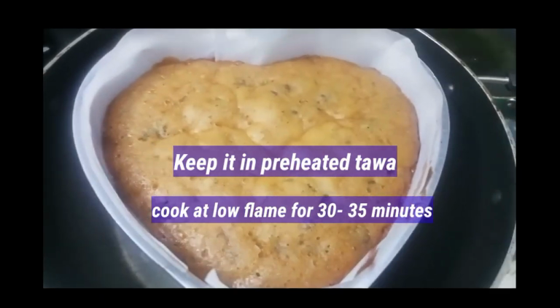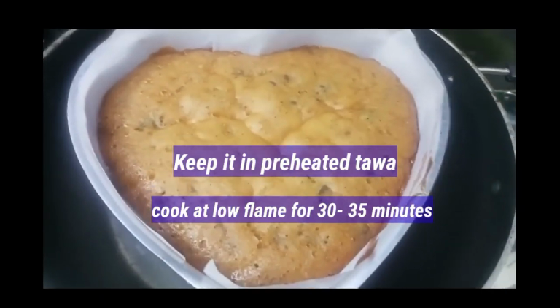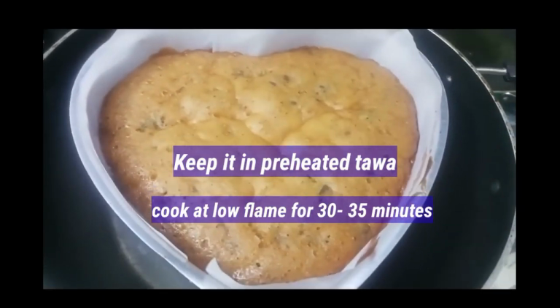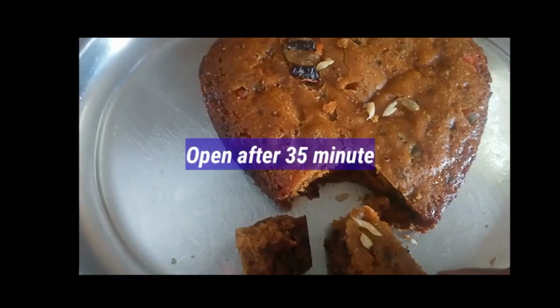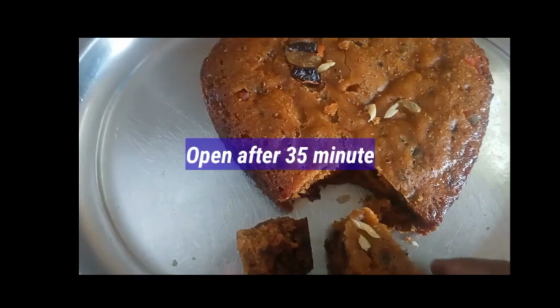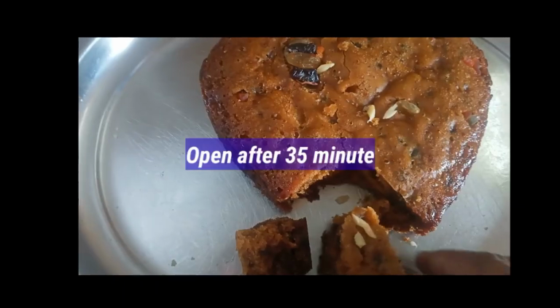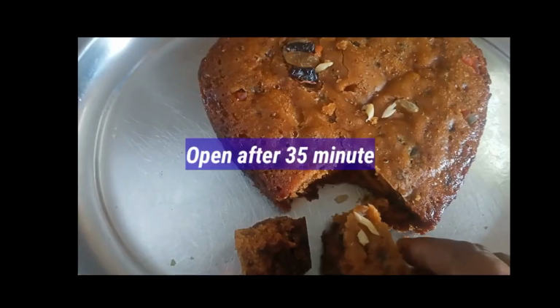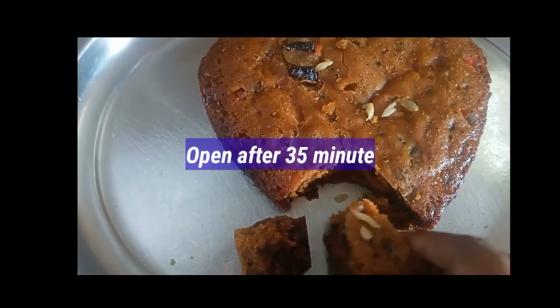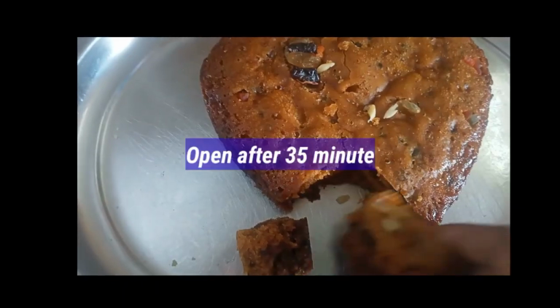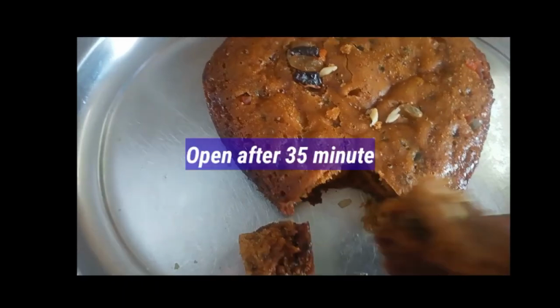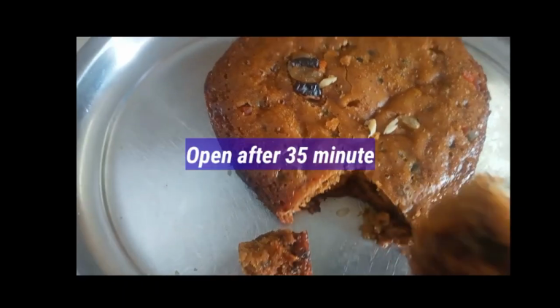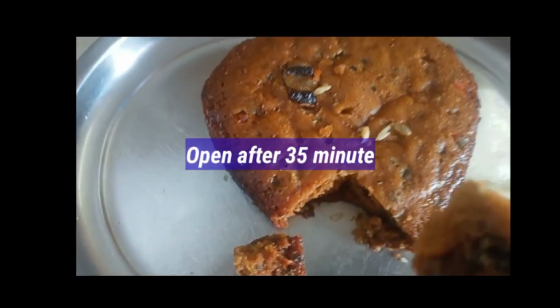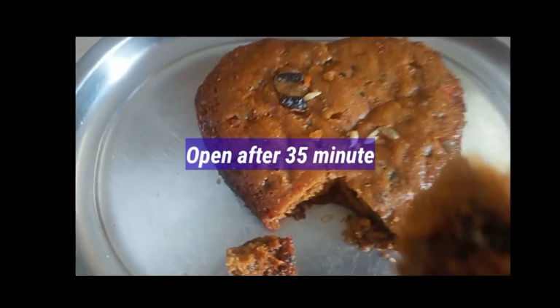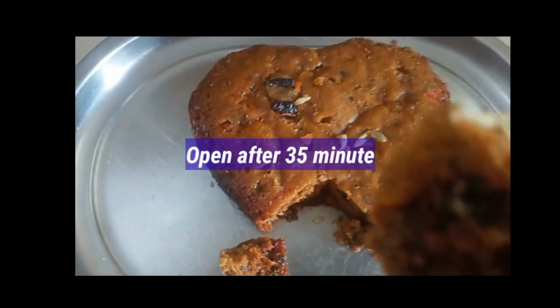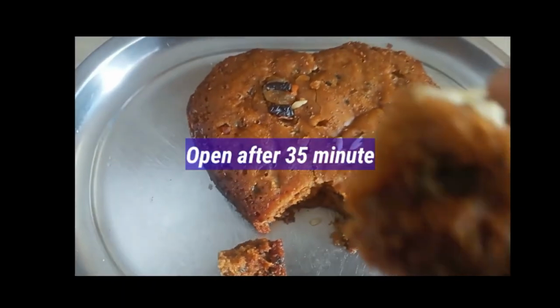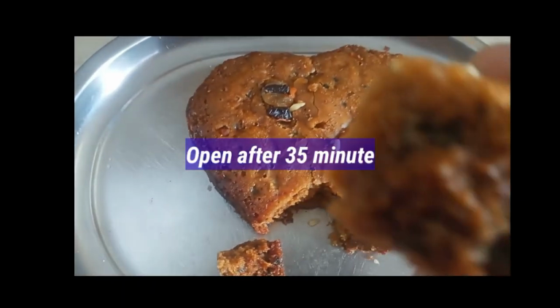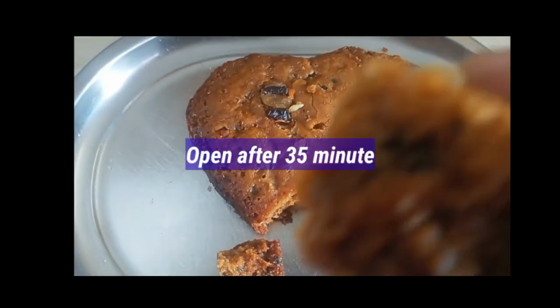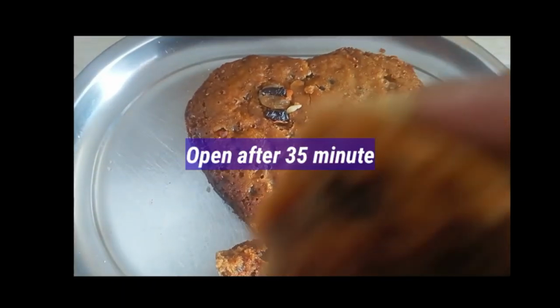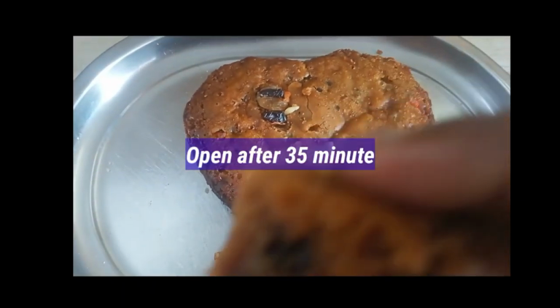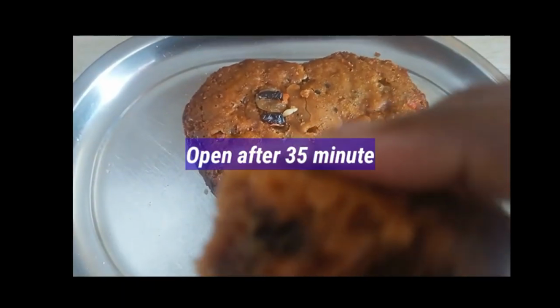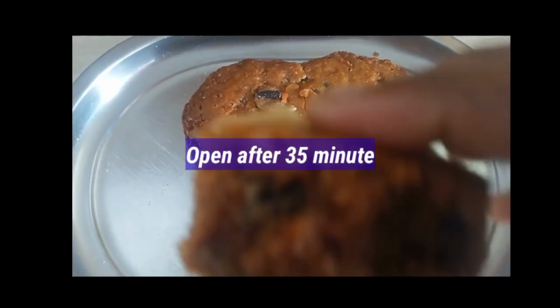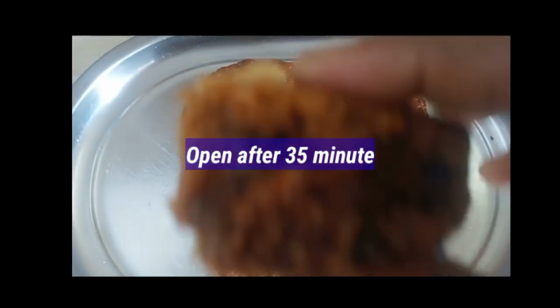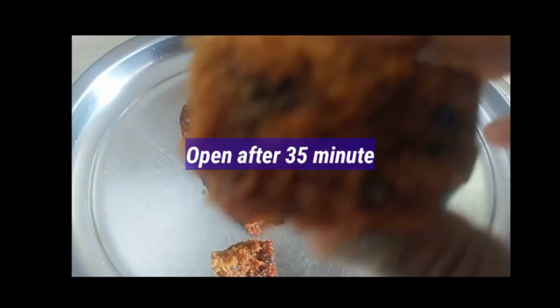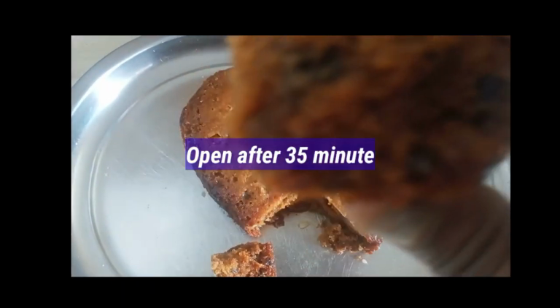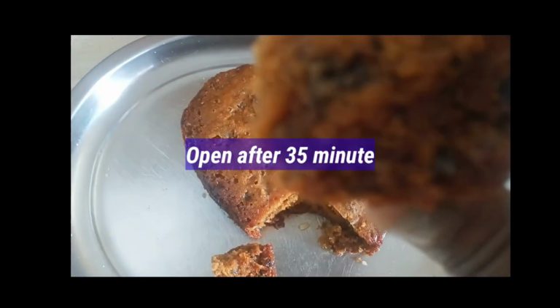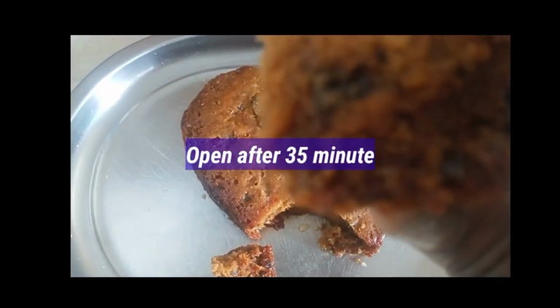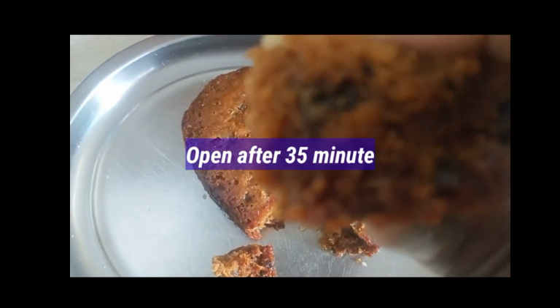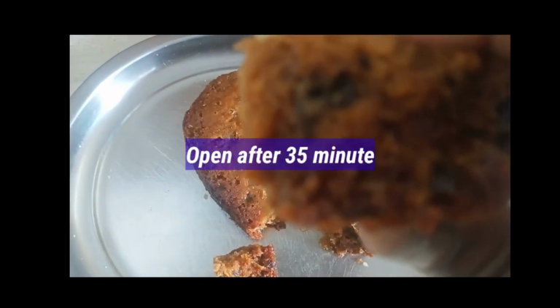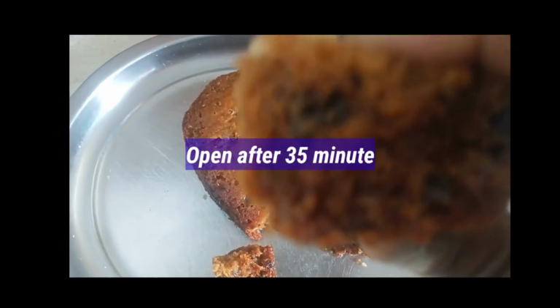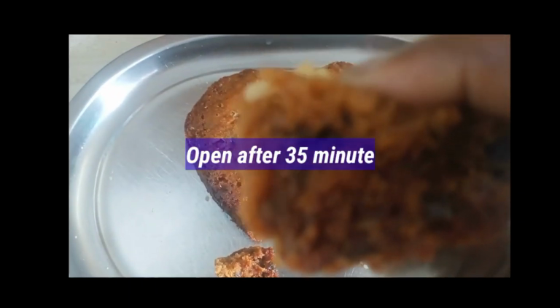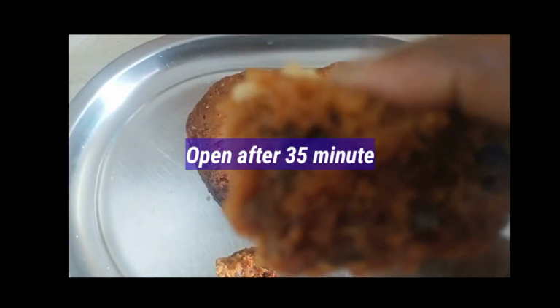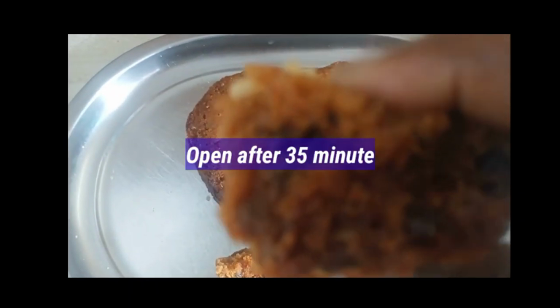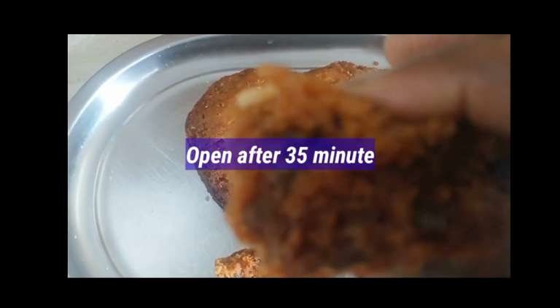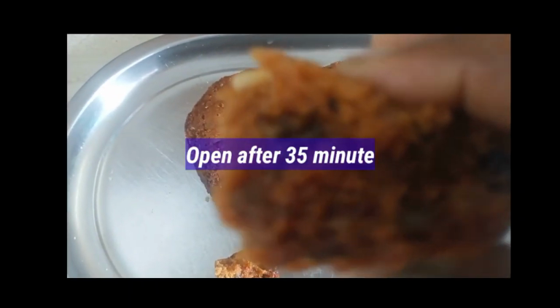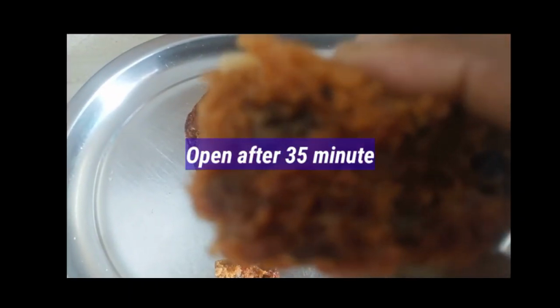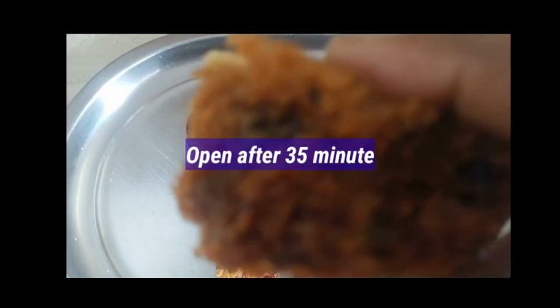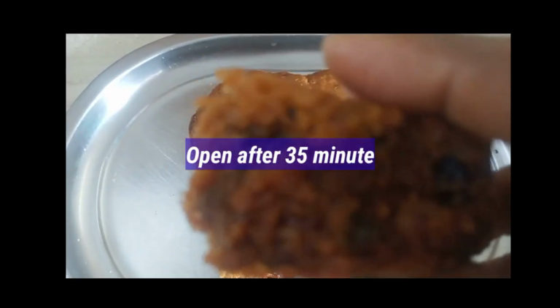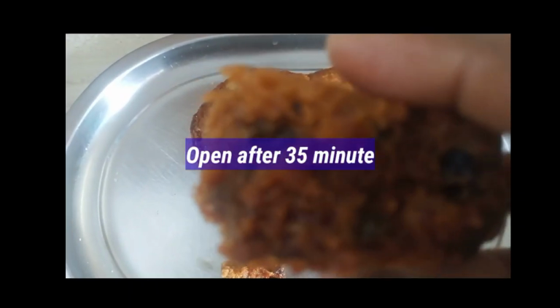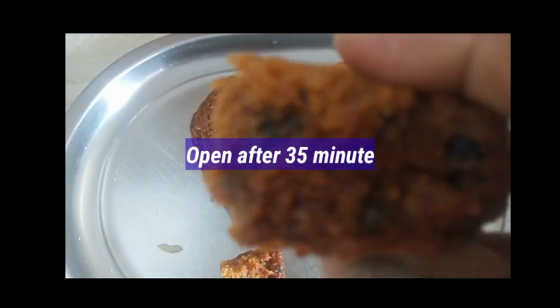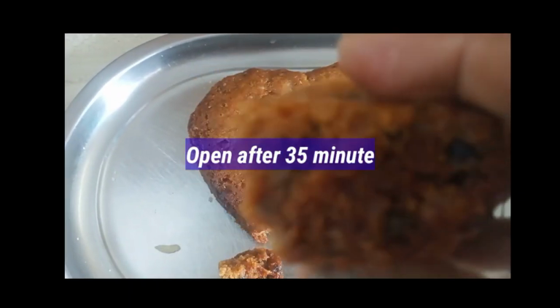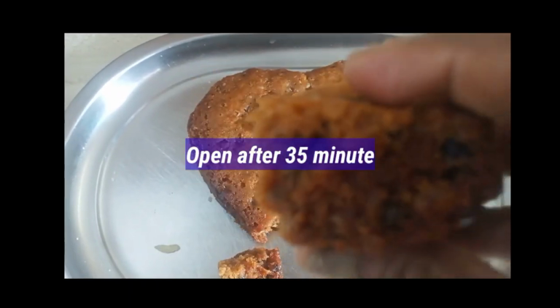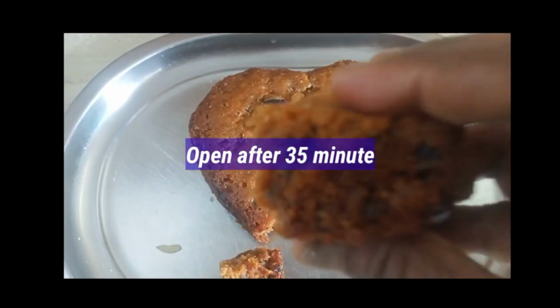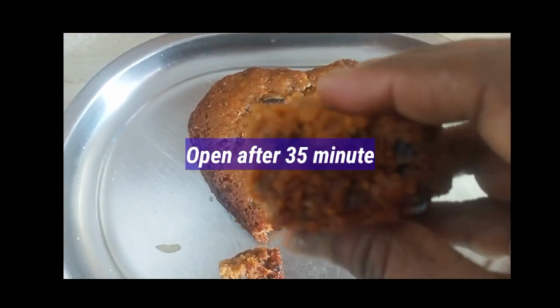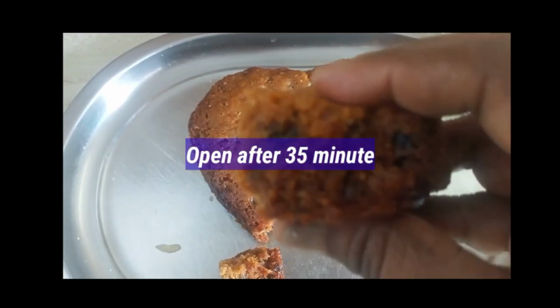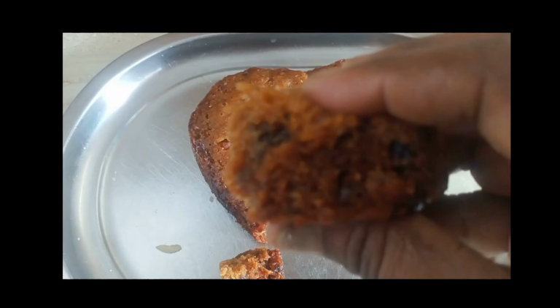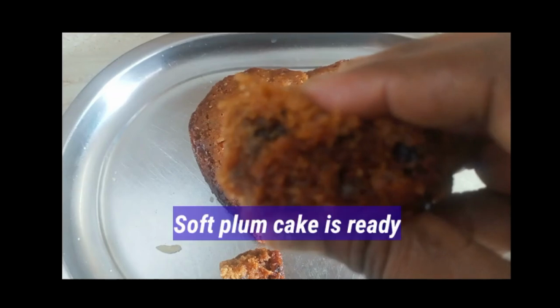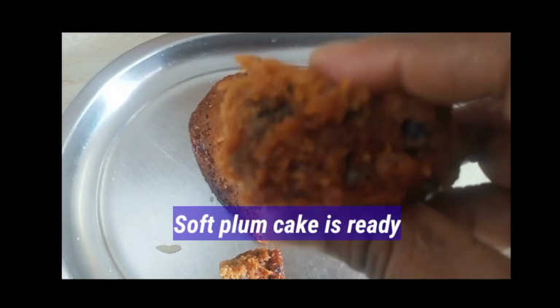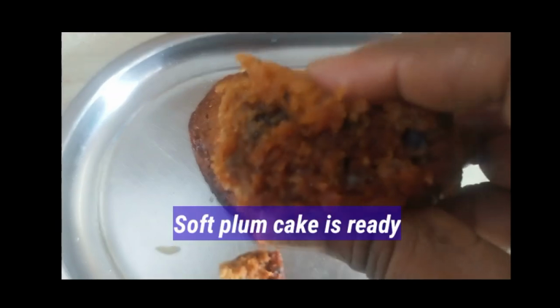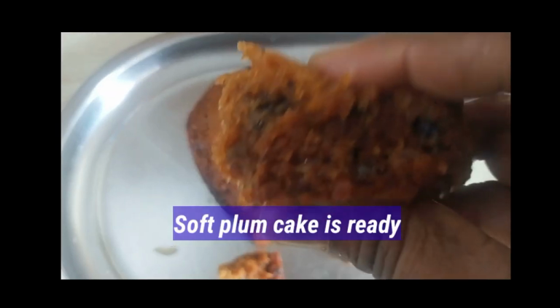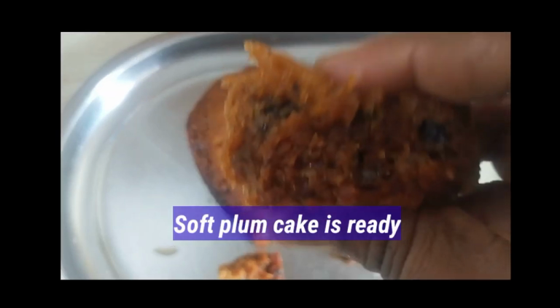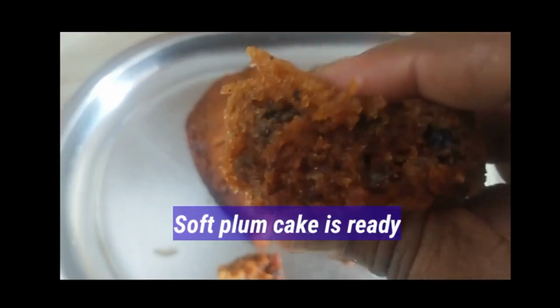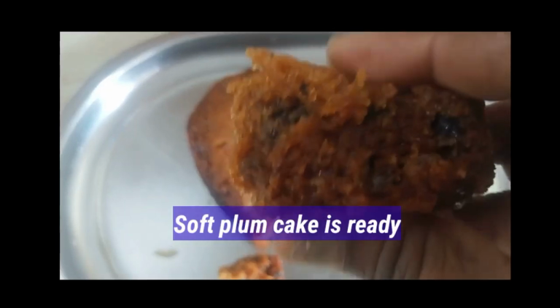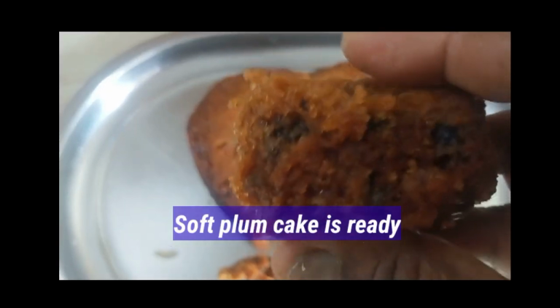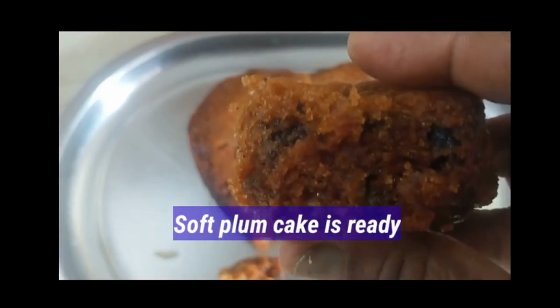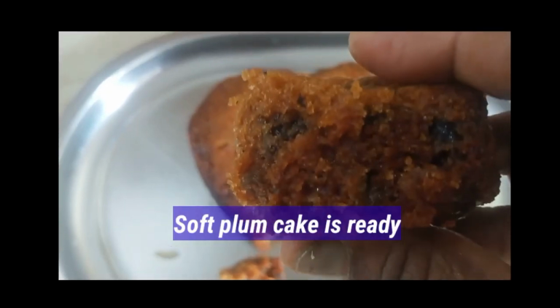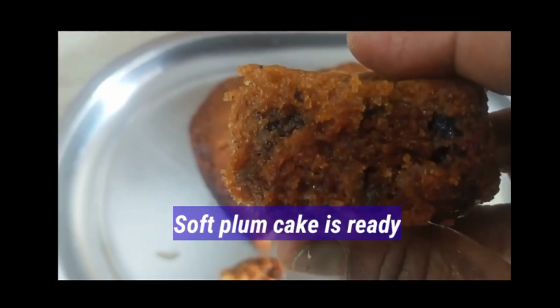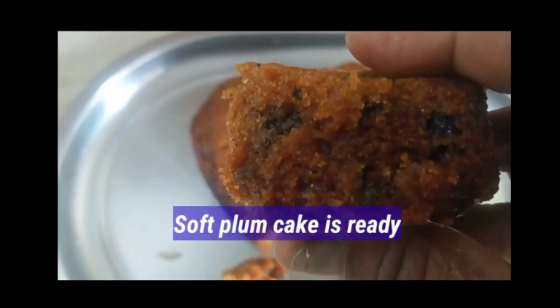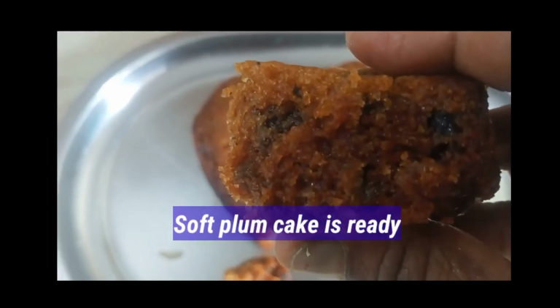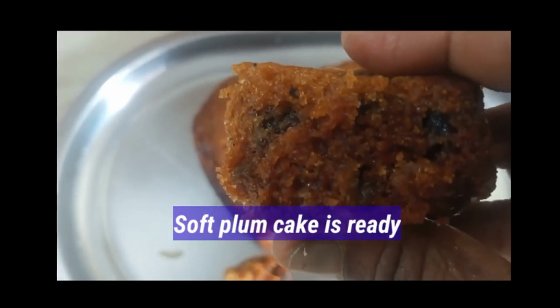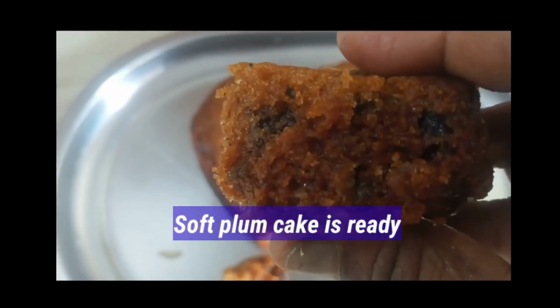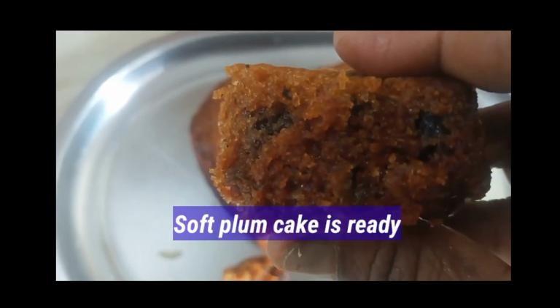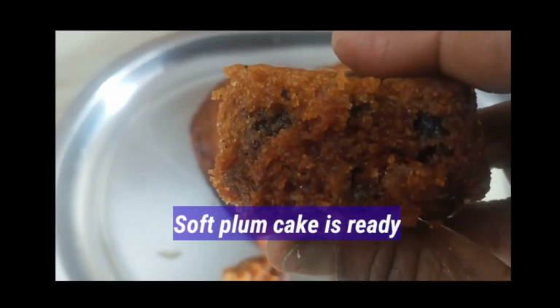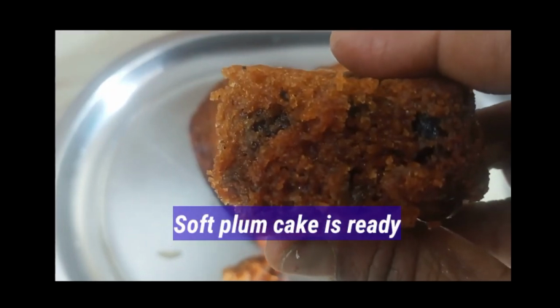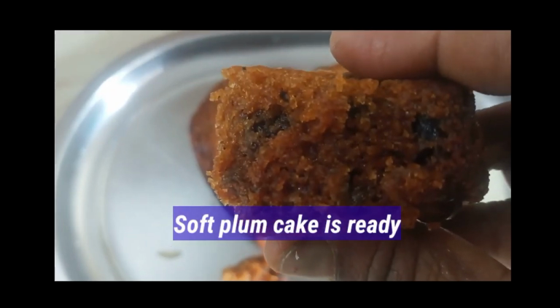Try this plum cake and comment below. If you enjoyed this video, like, share, and subscribe to our channel.